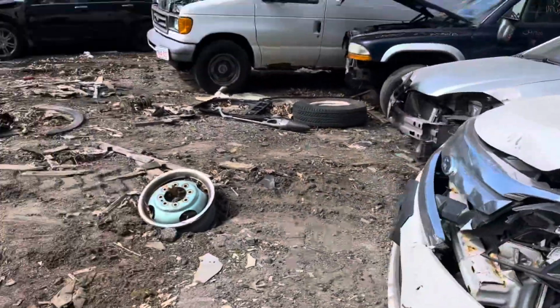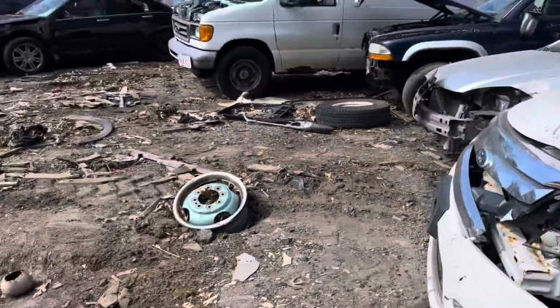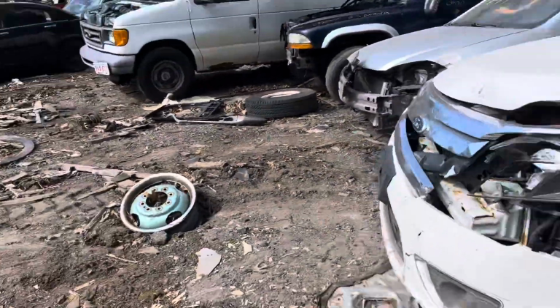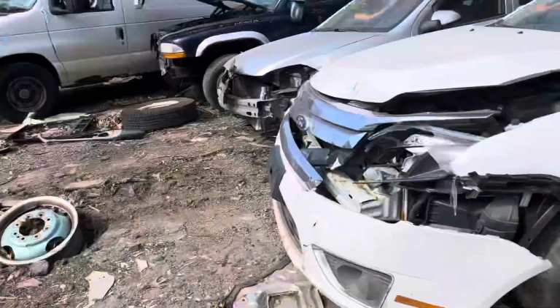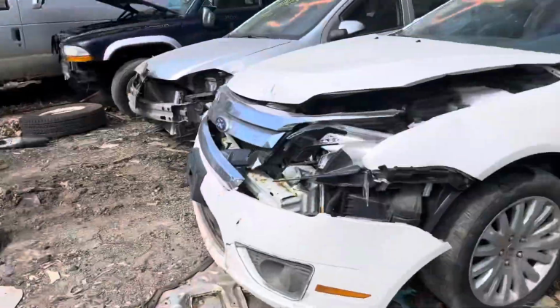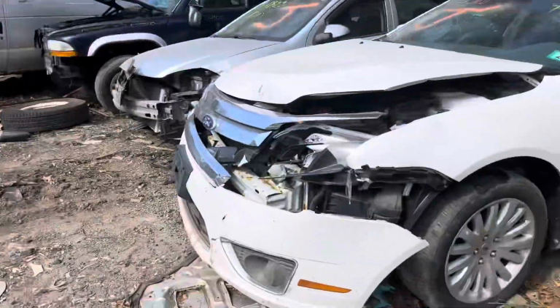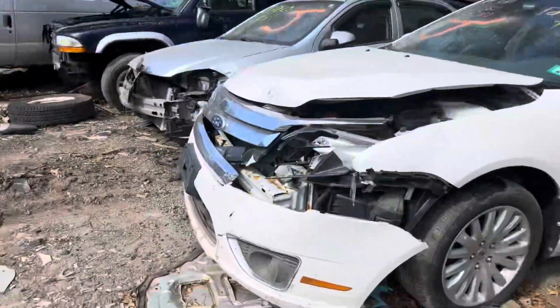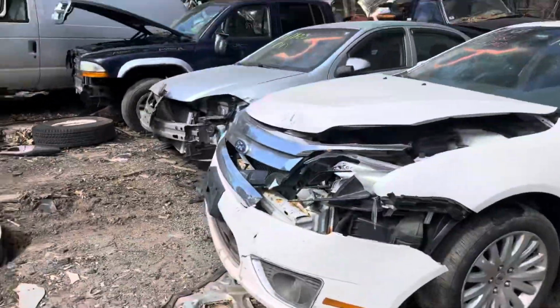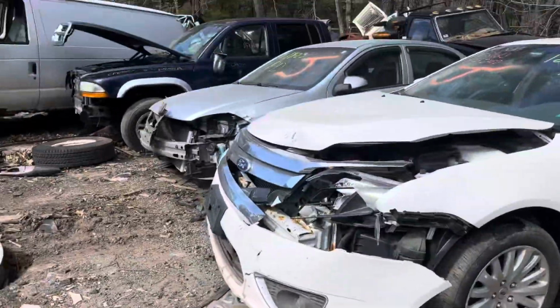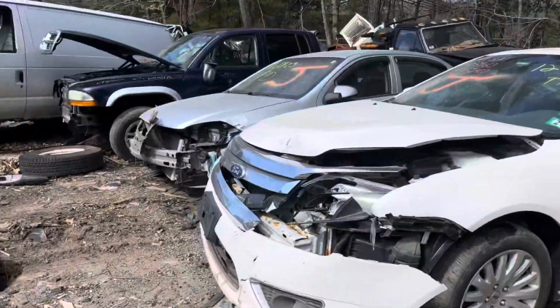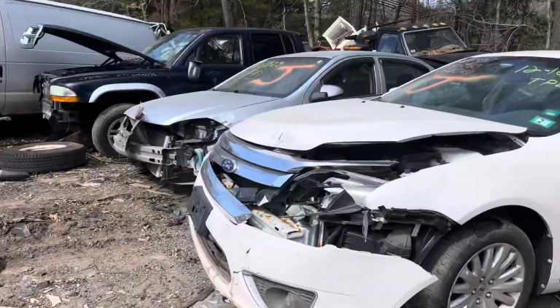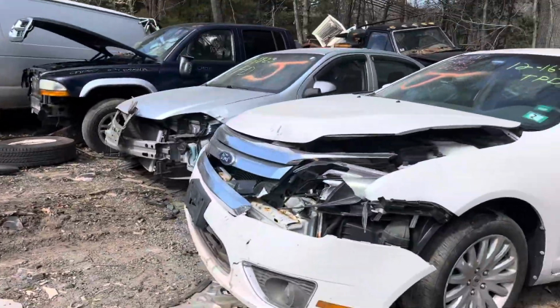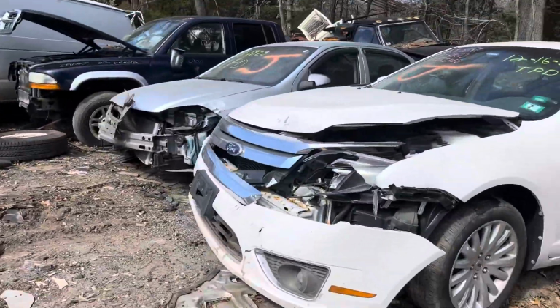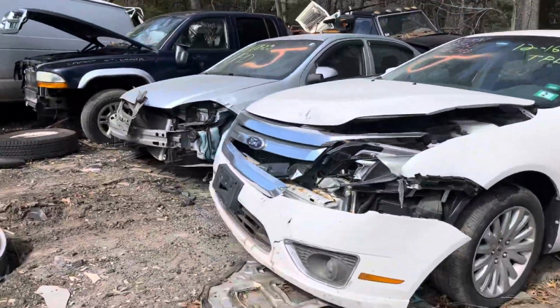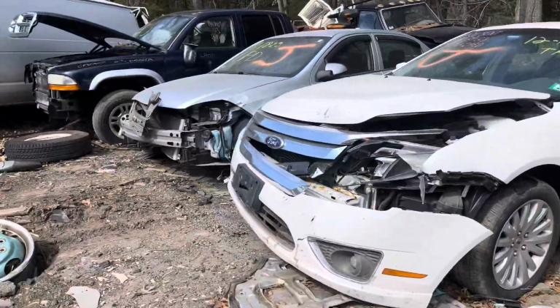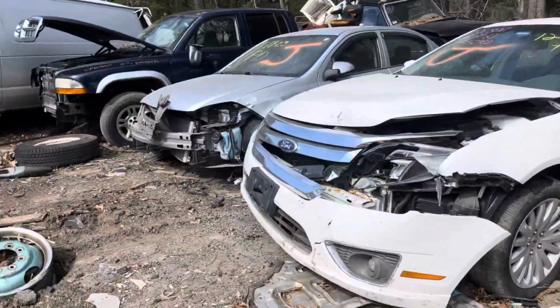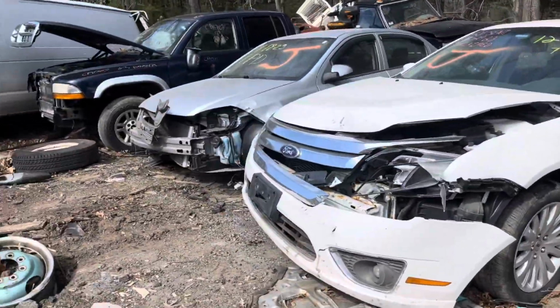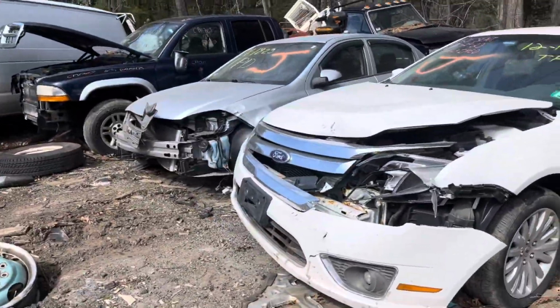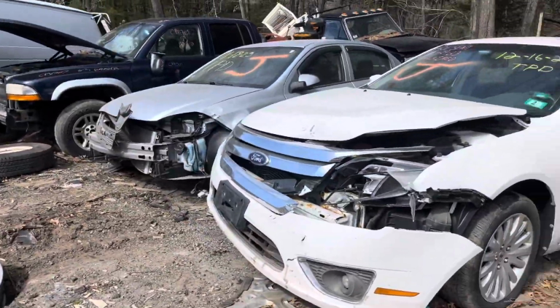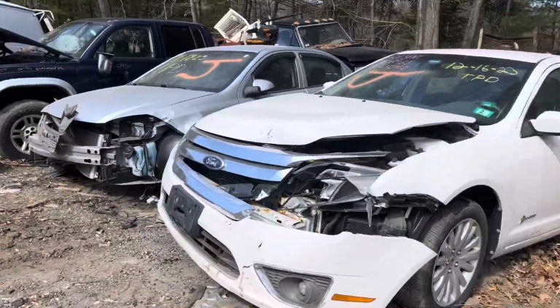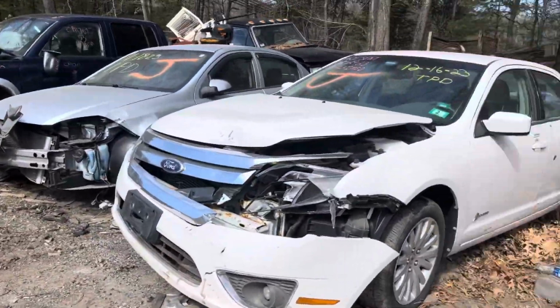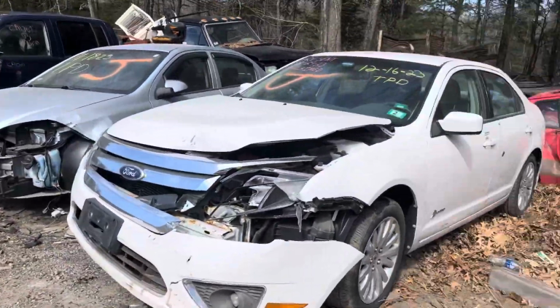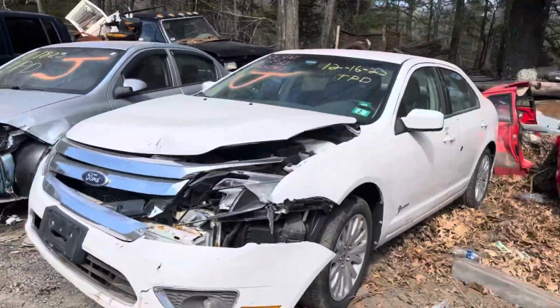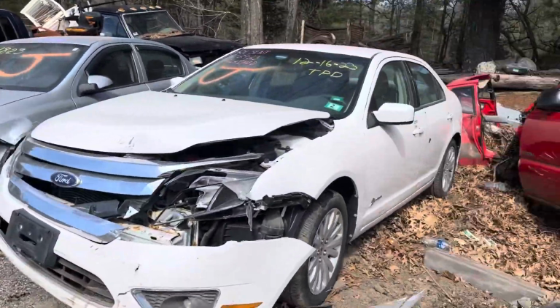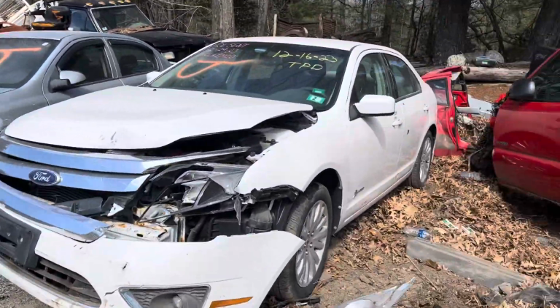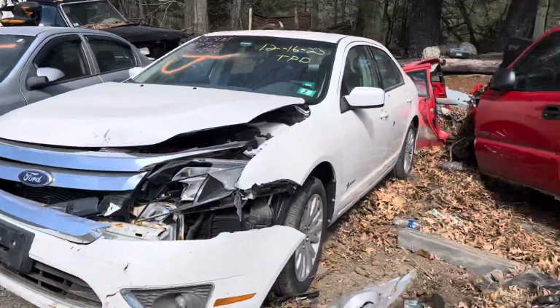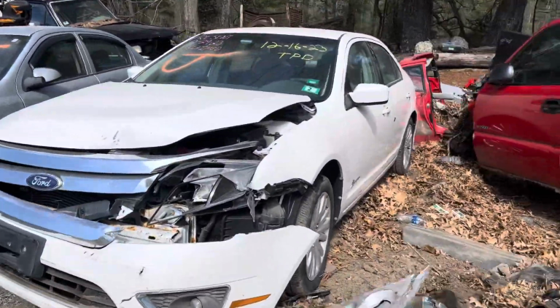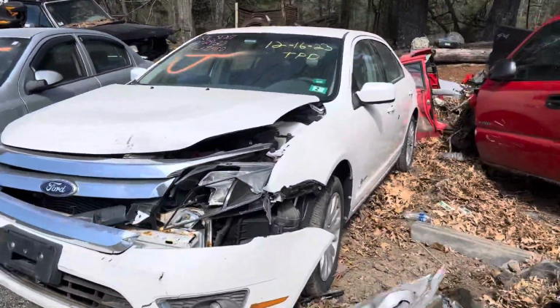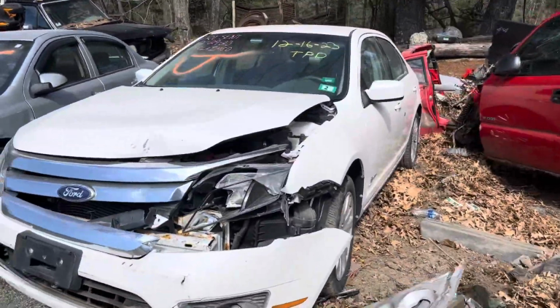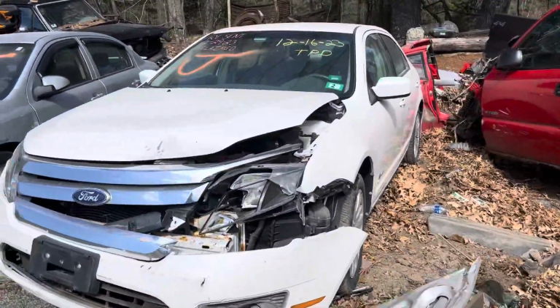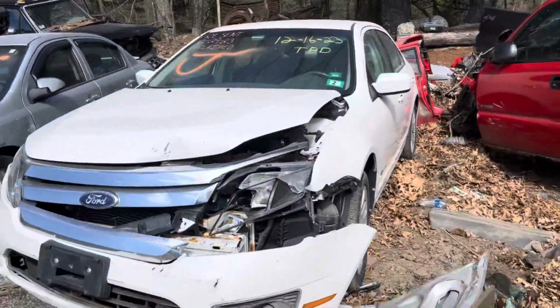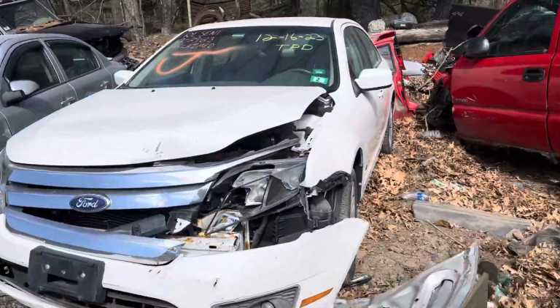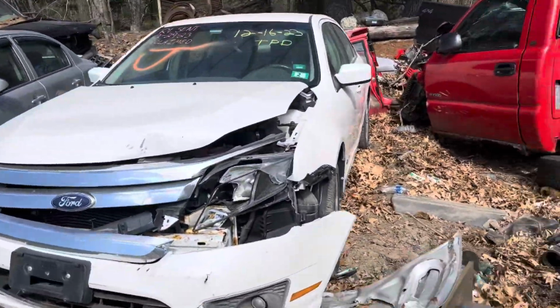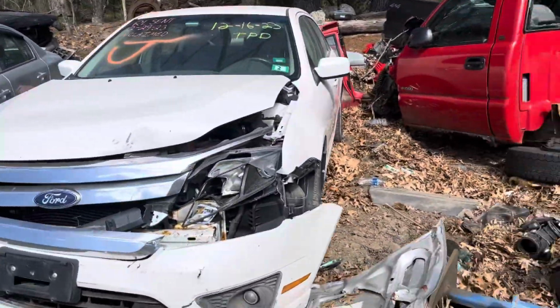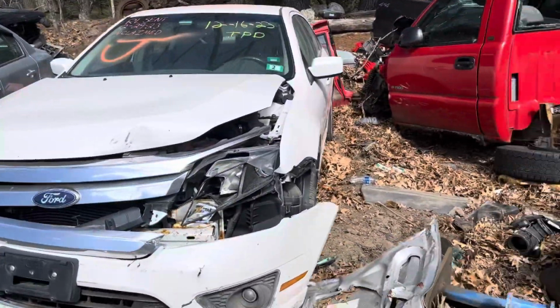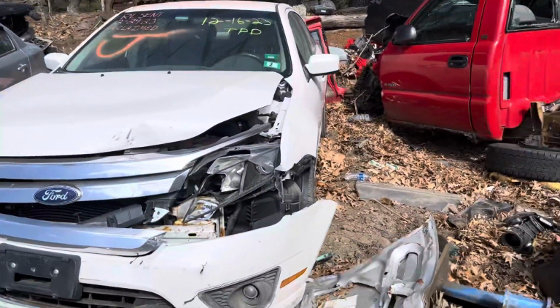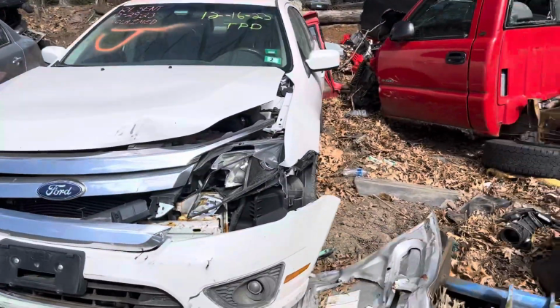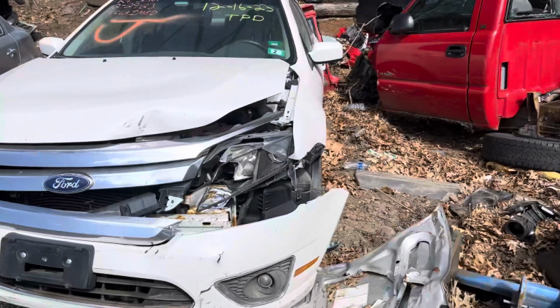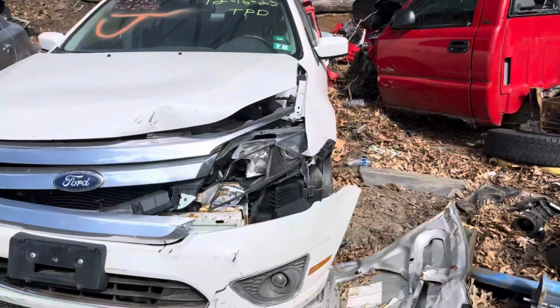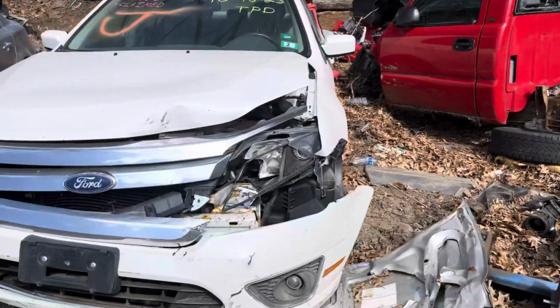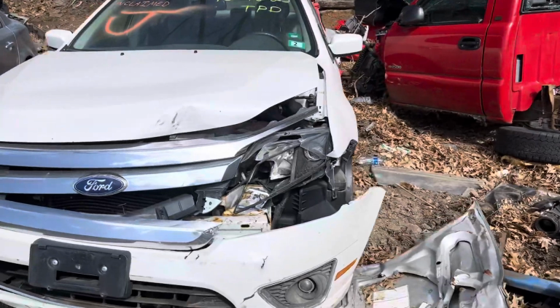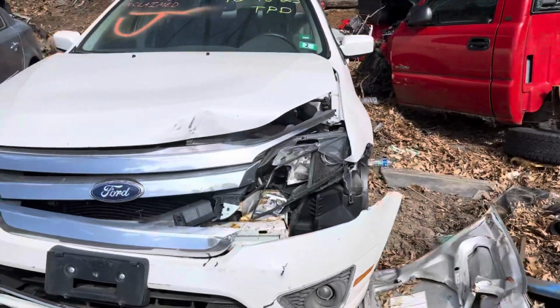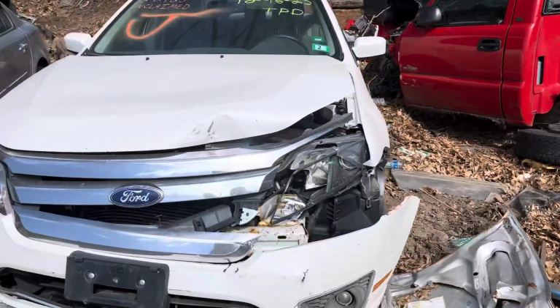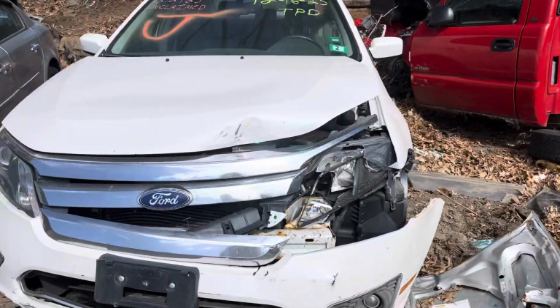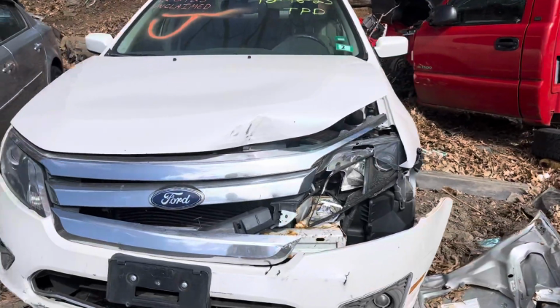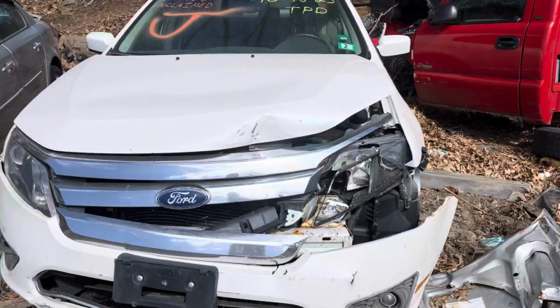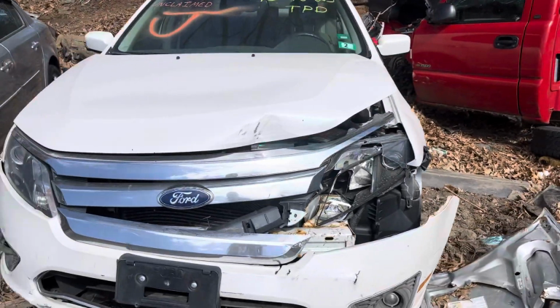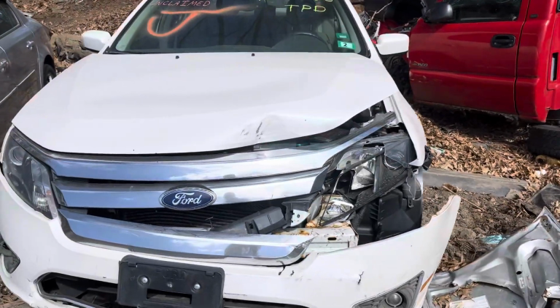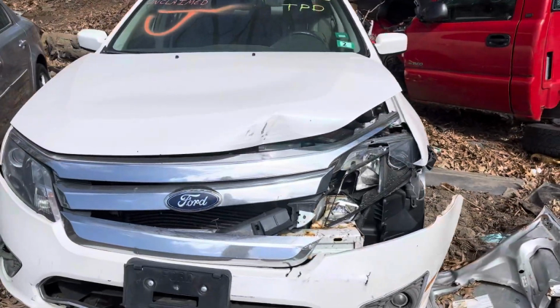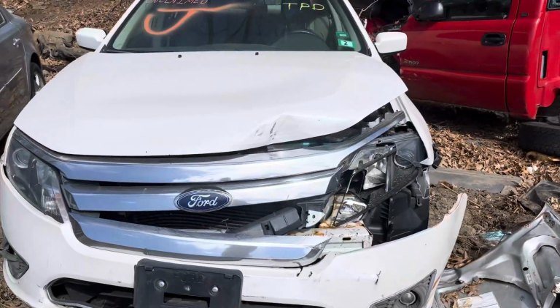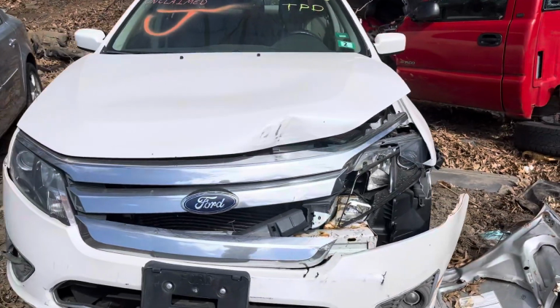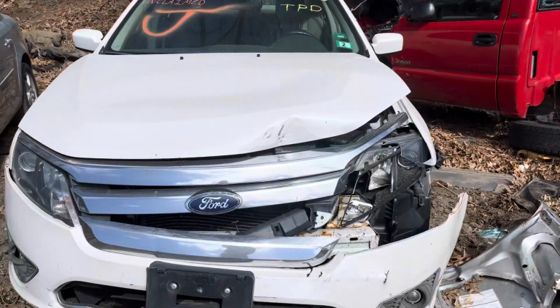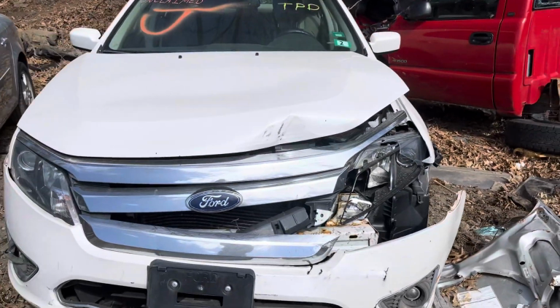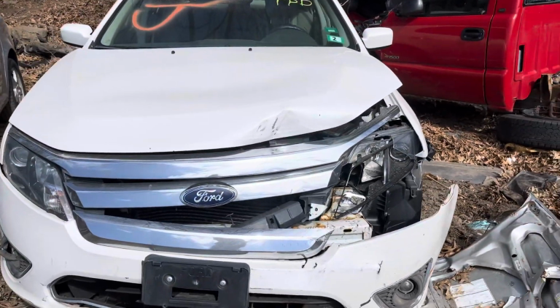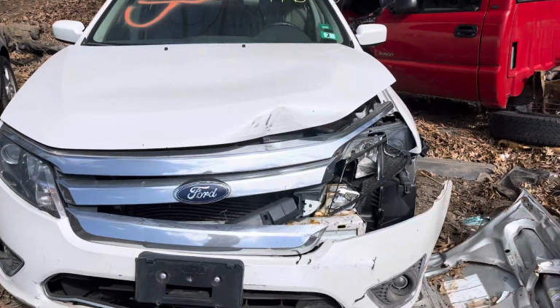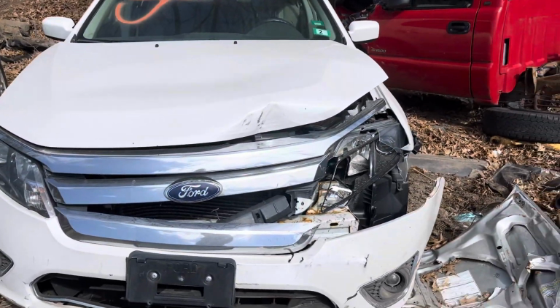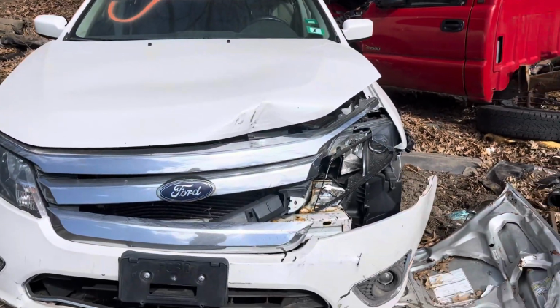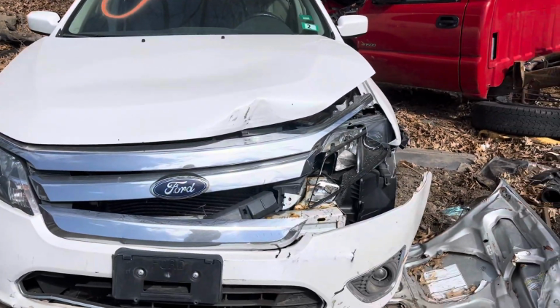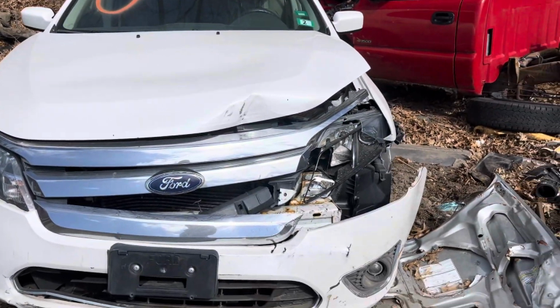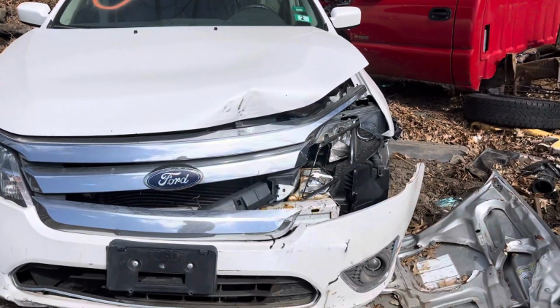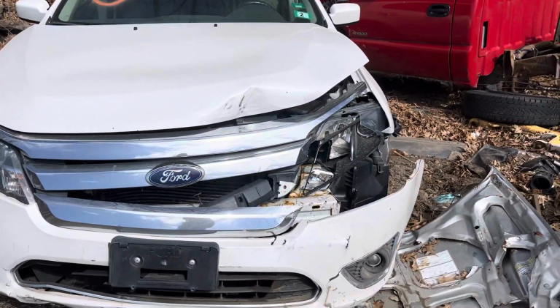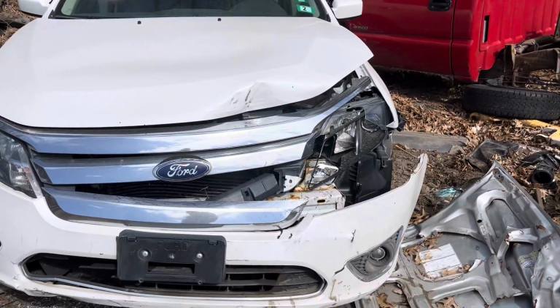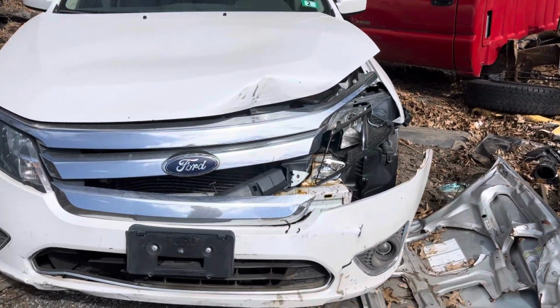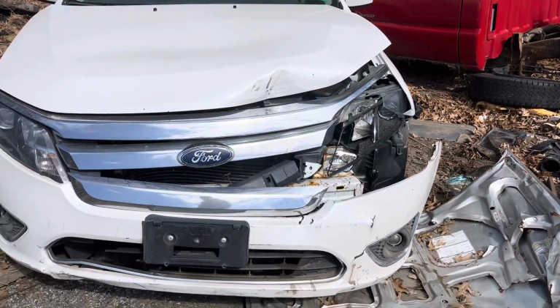2011 Ford Fusion. Car starts with no key. Left headlight strong. Grill, hood, bumper all no good.